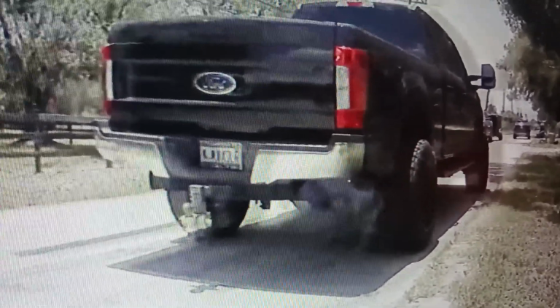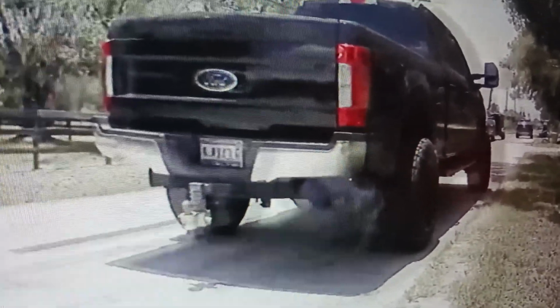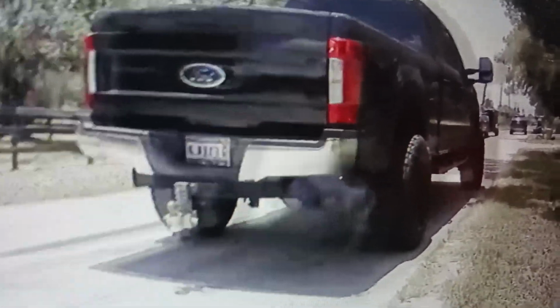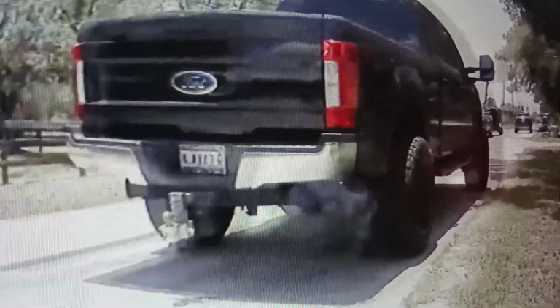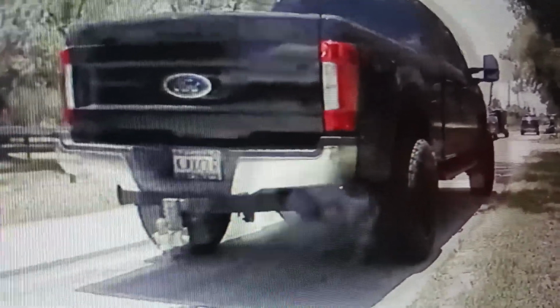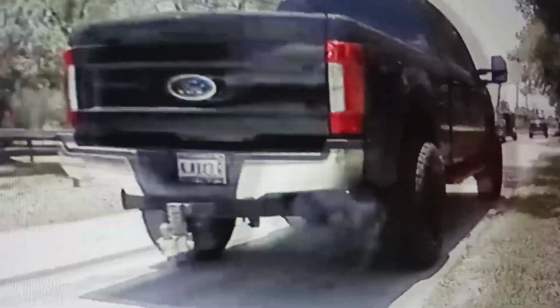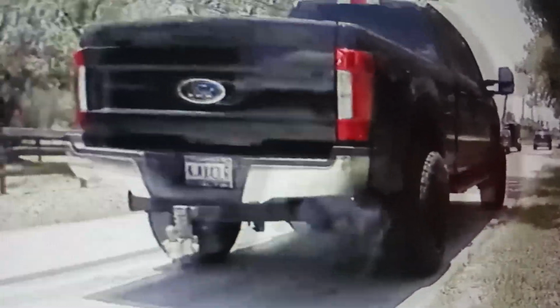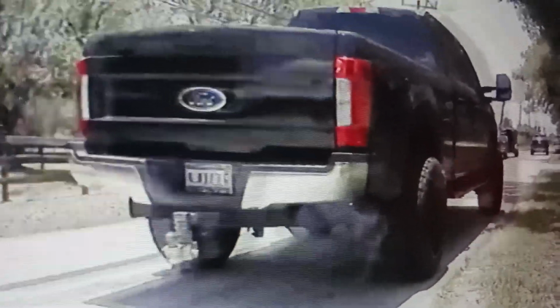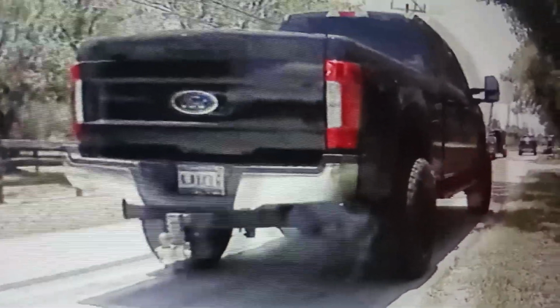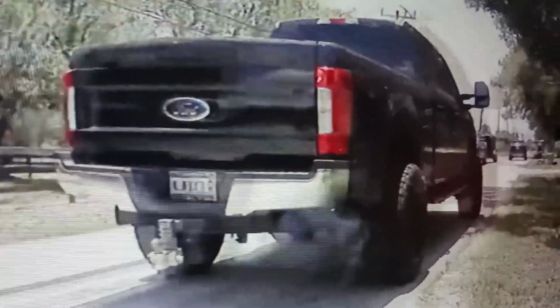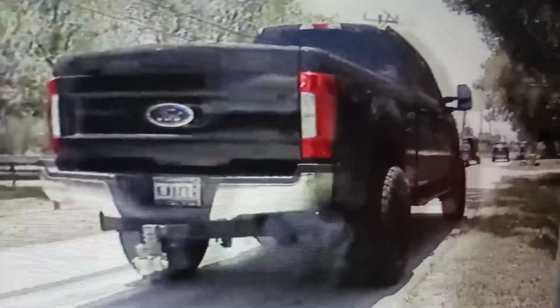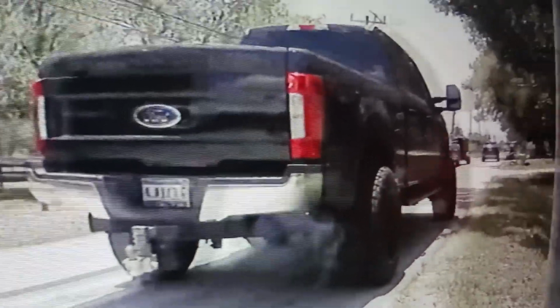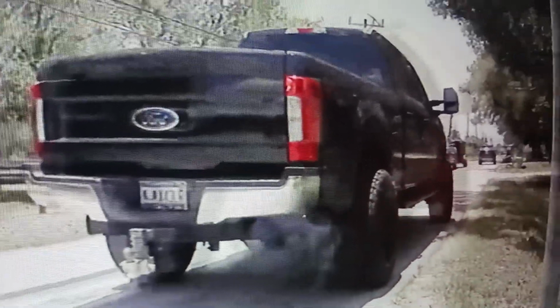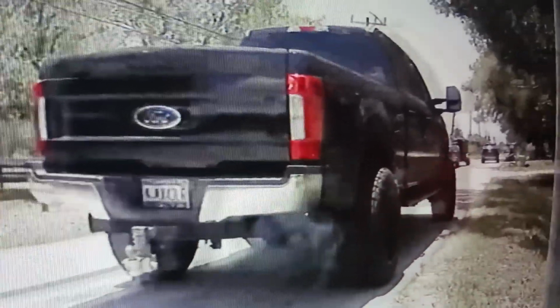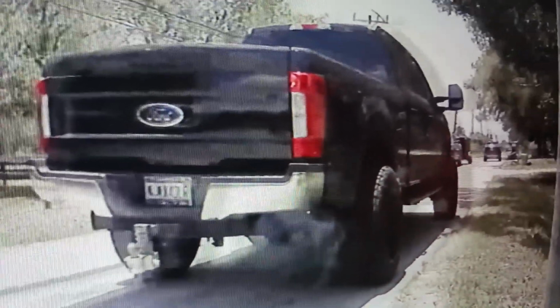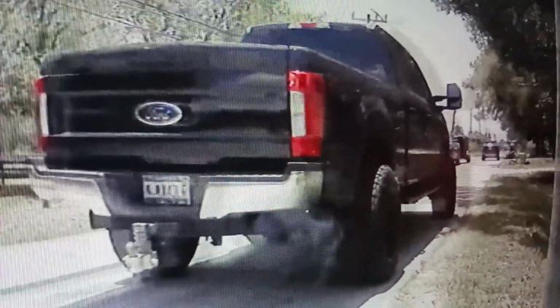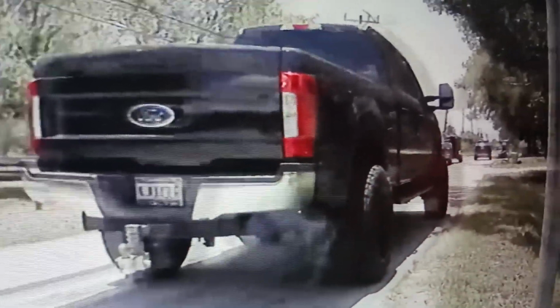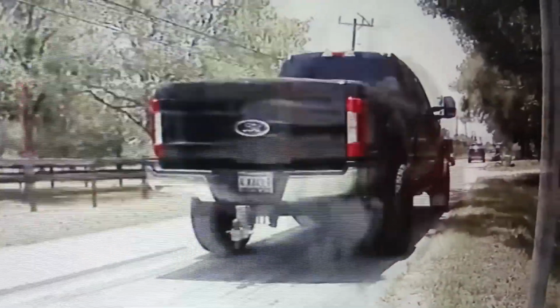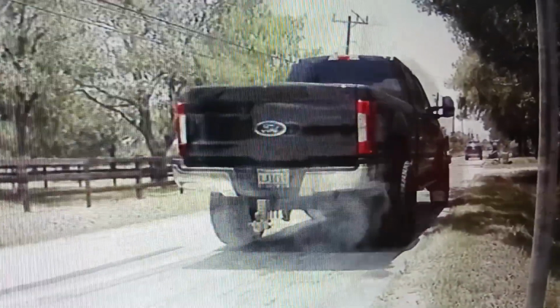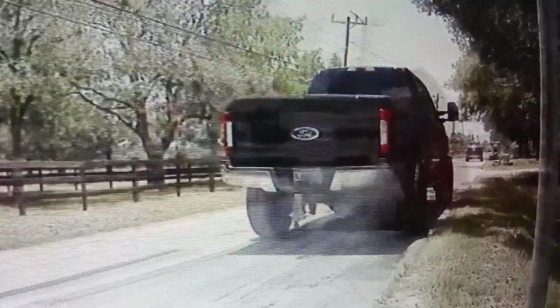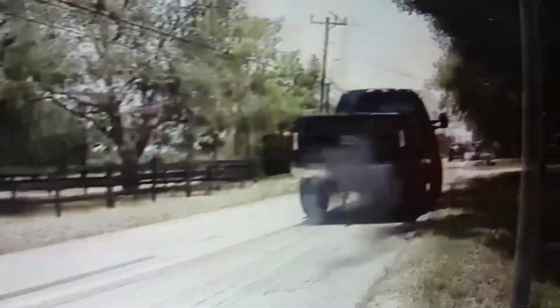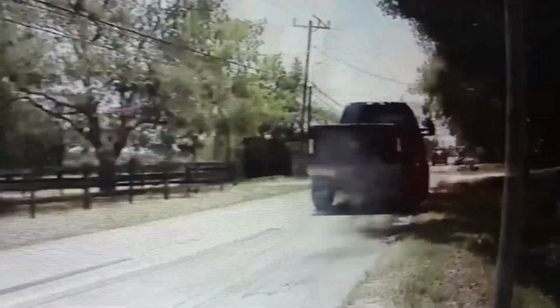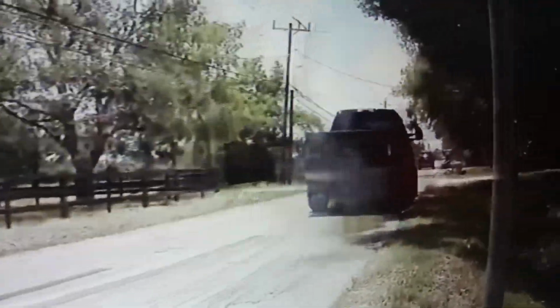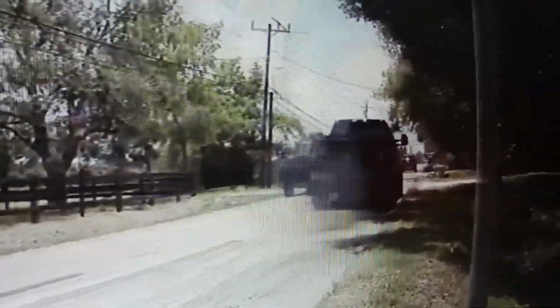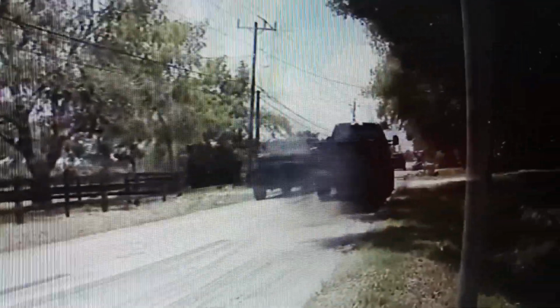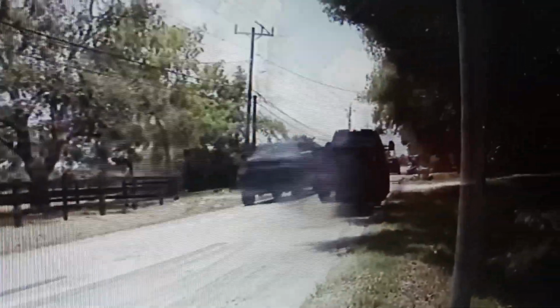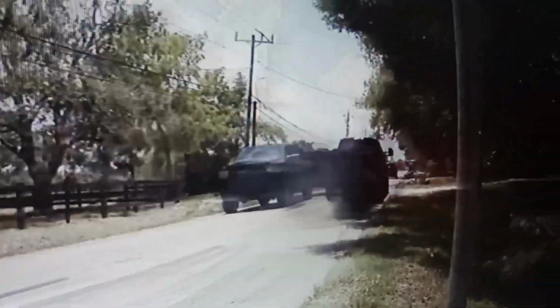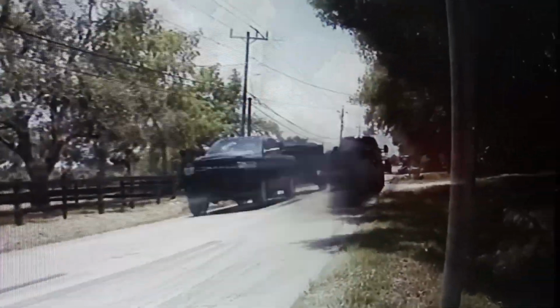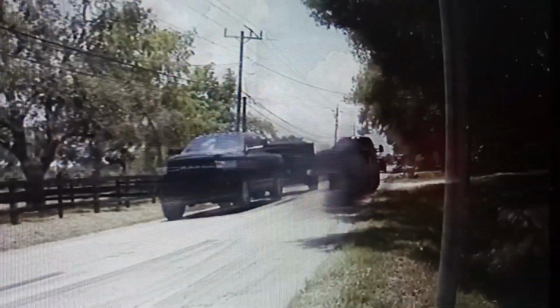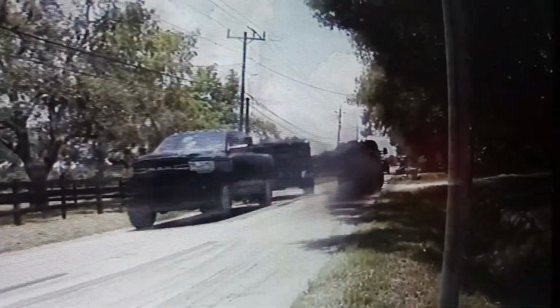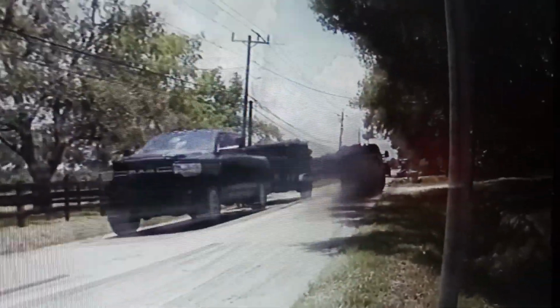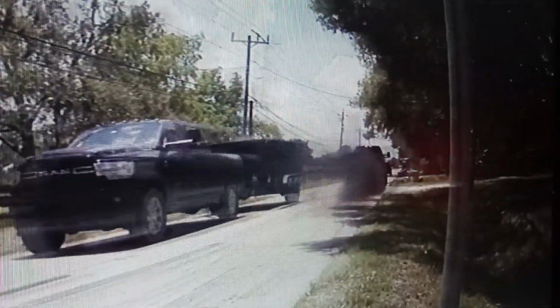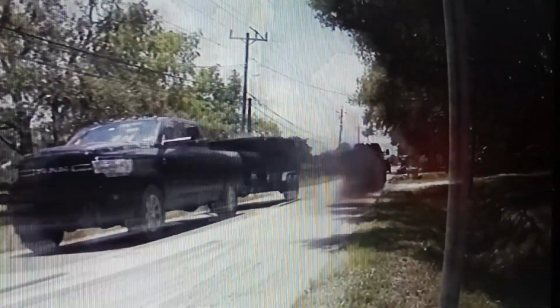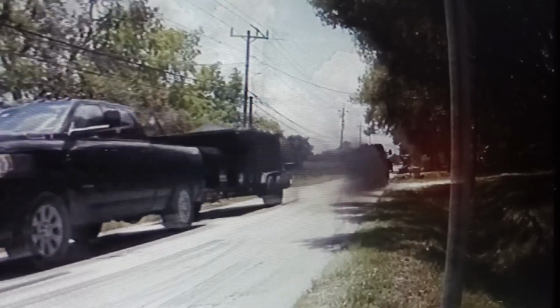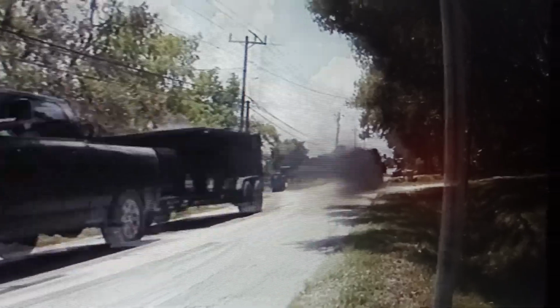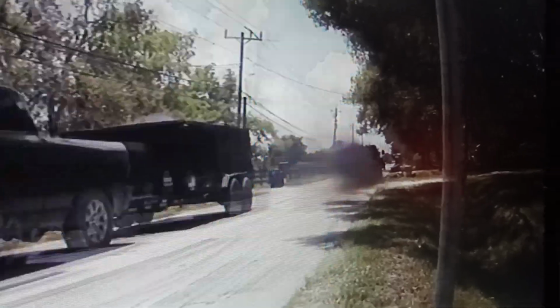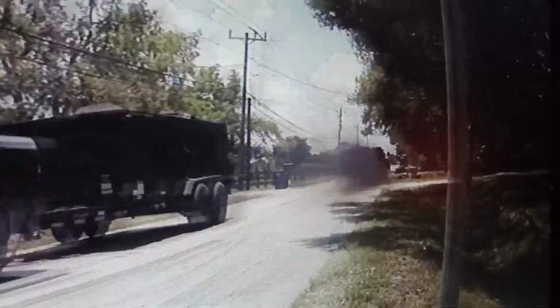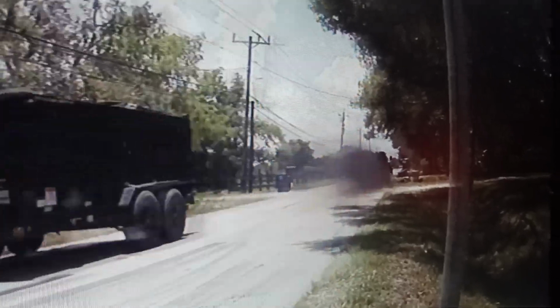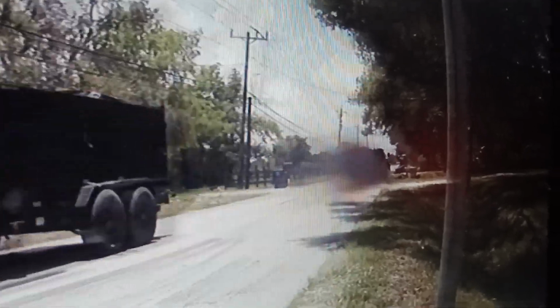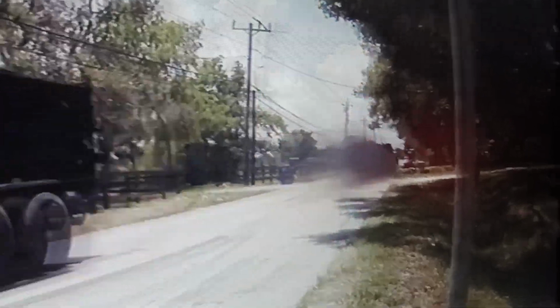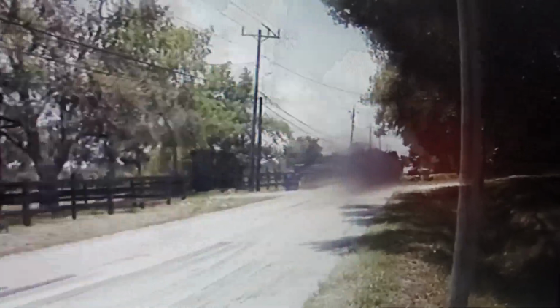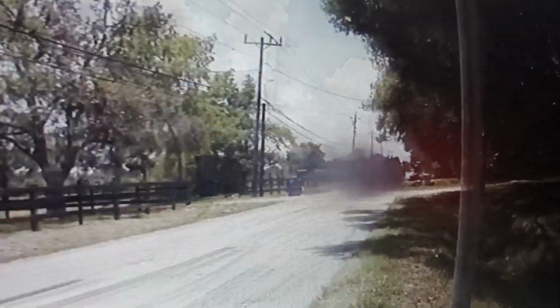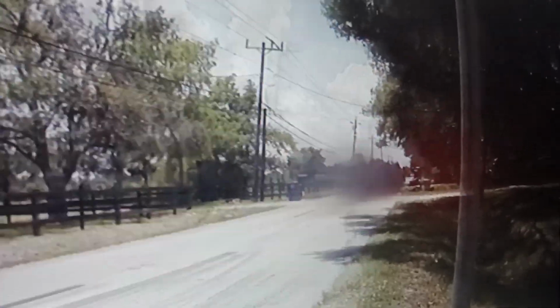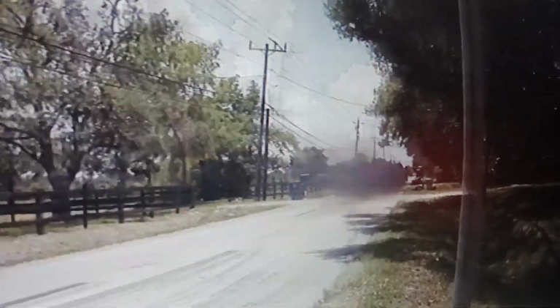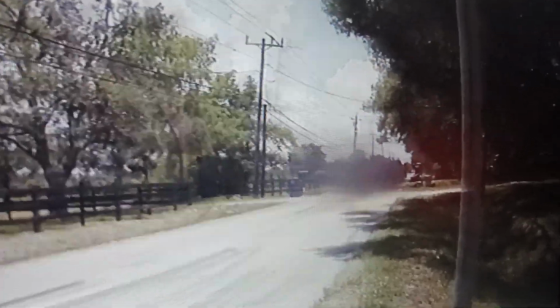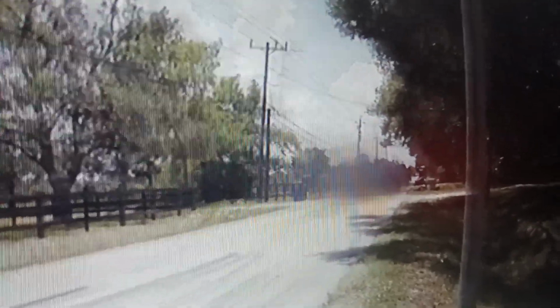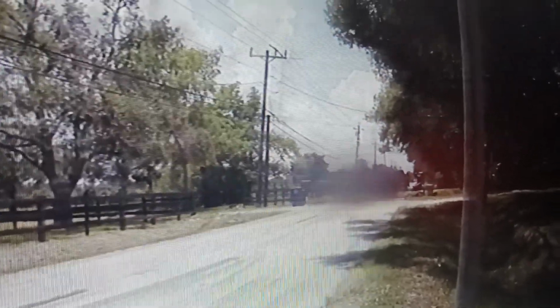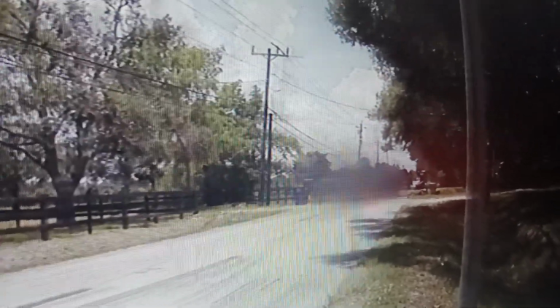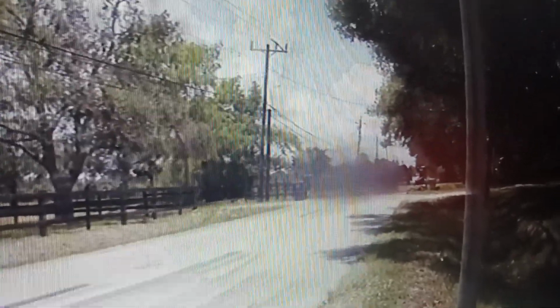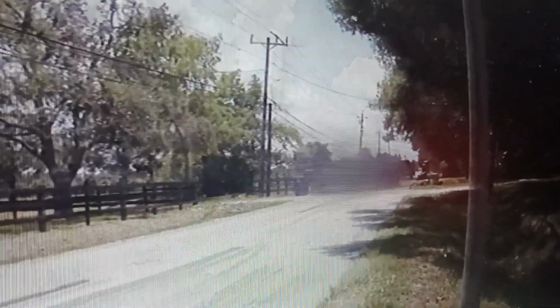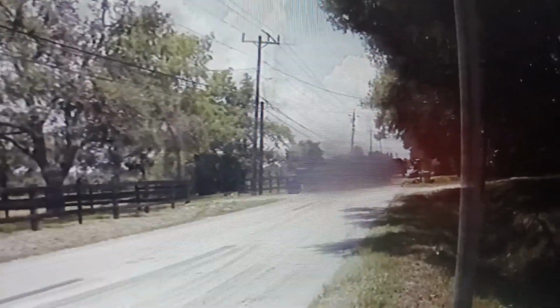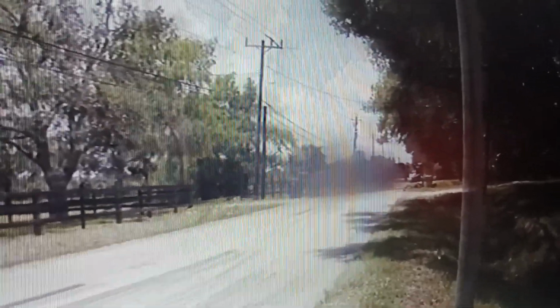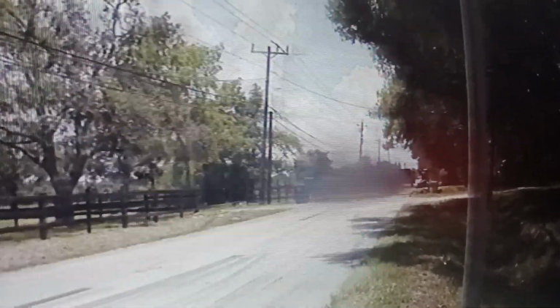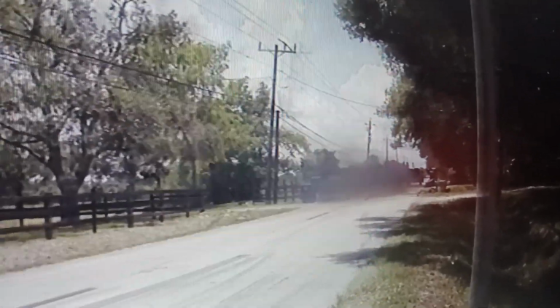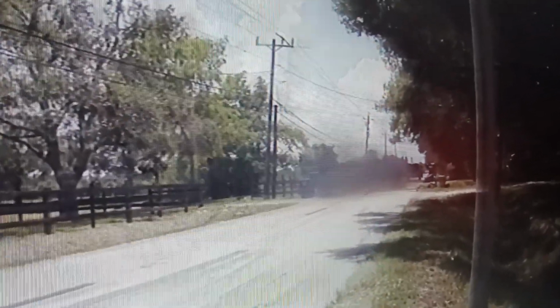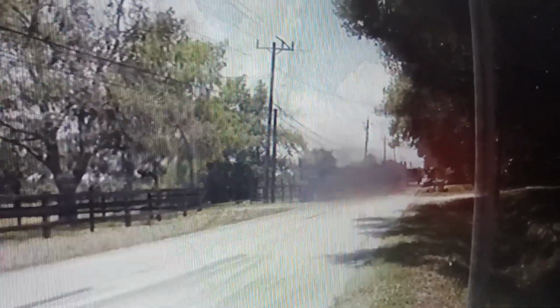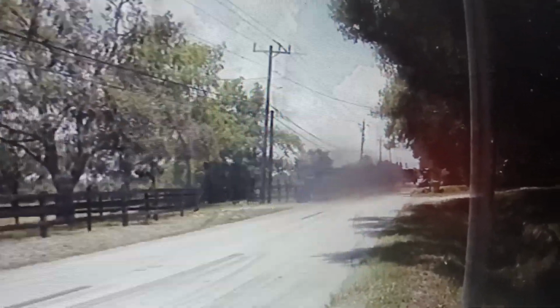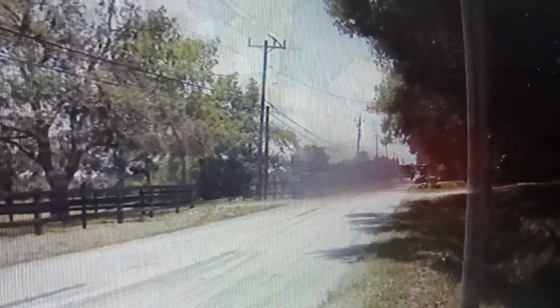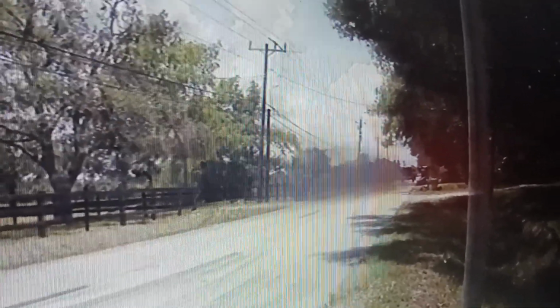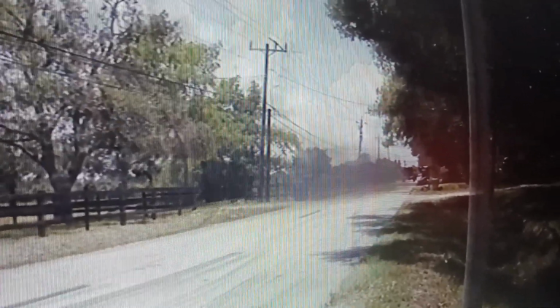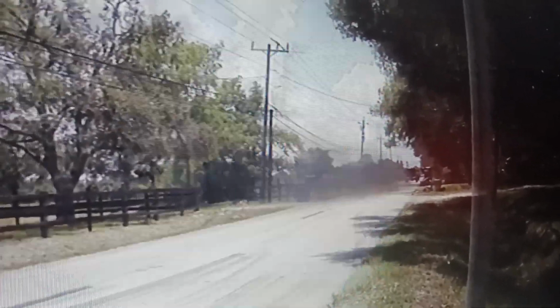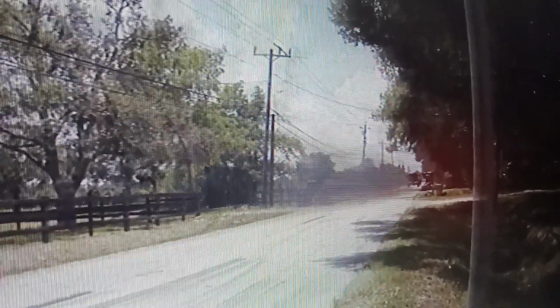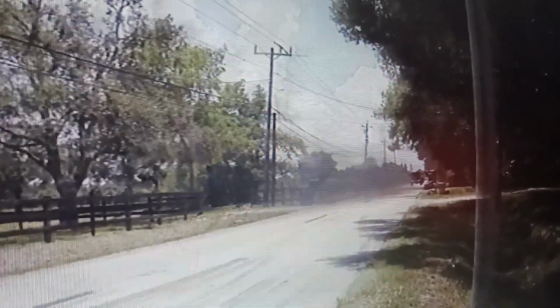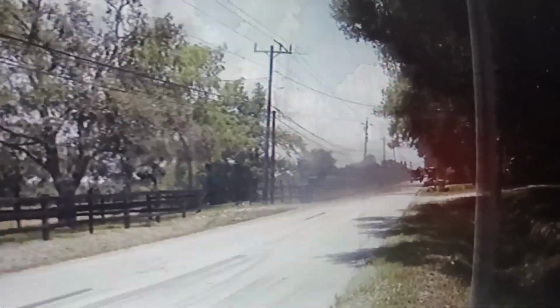He started revving his motor up. Look — that piece of garbage don't even need to be on the road.